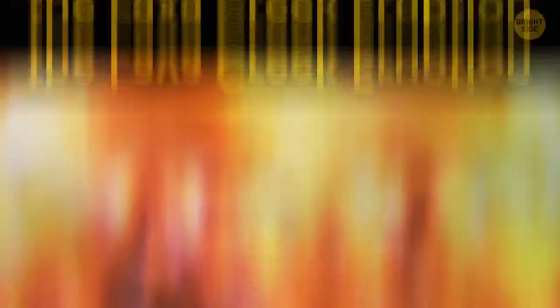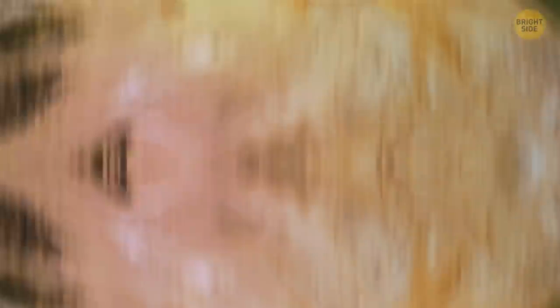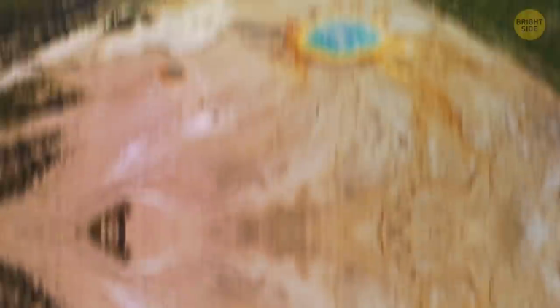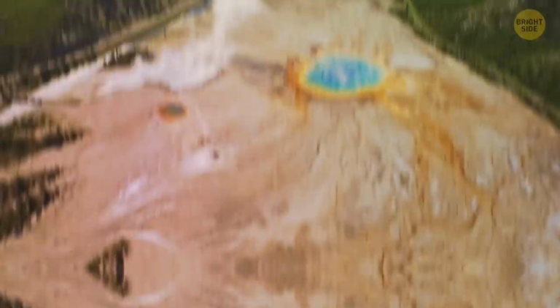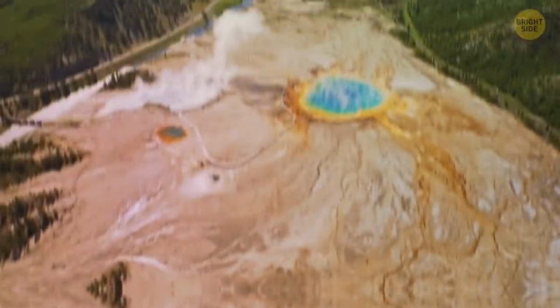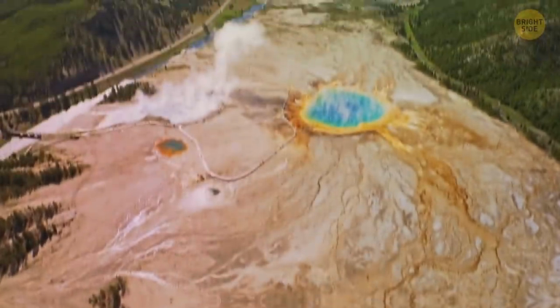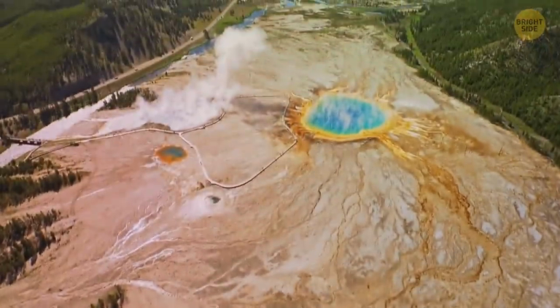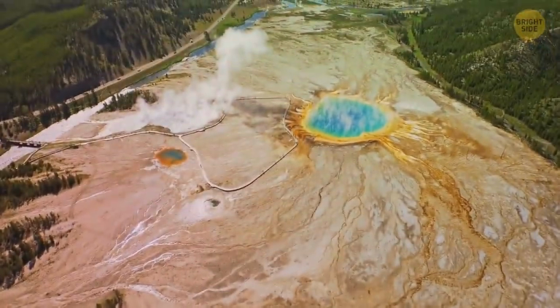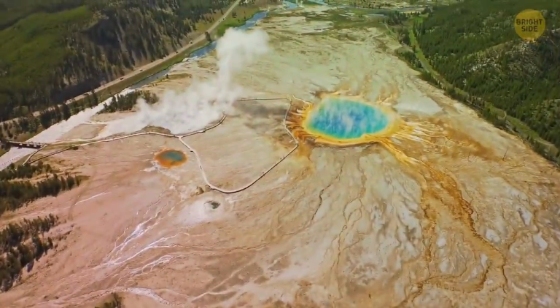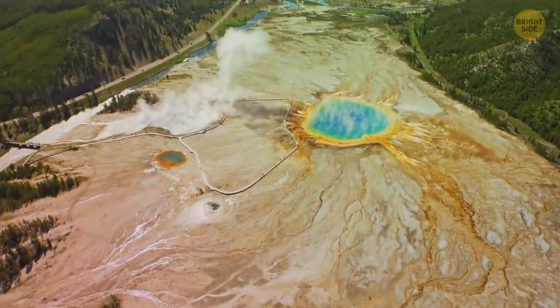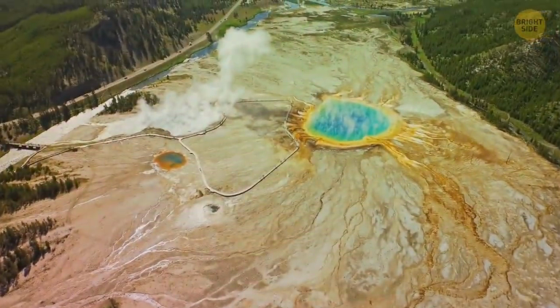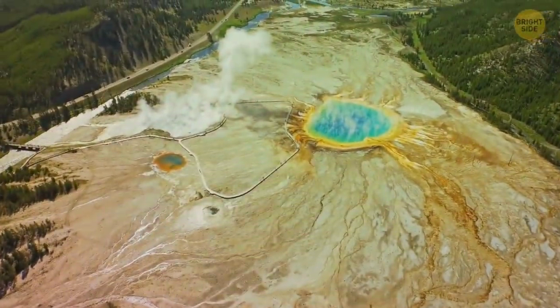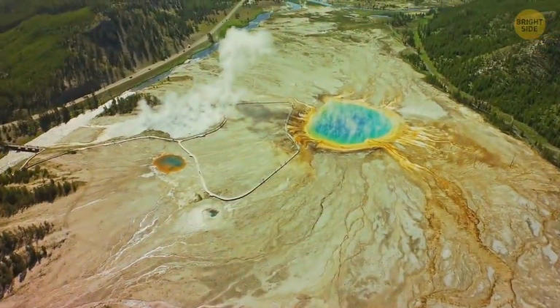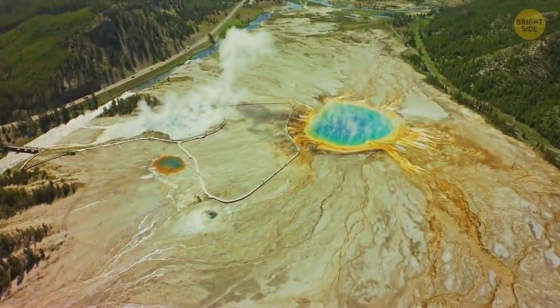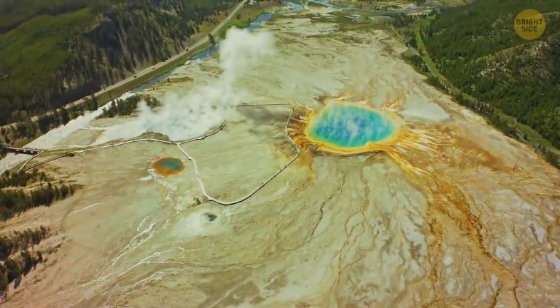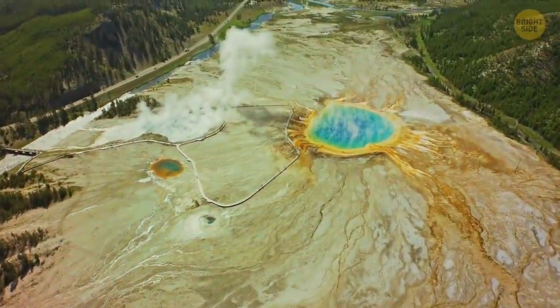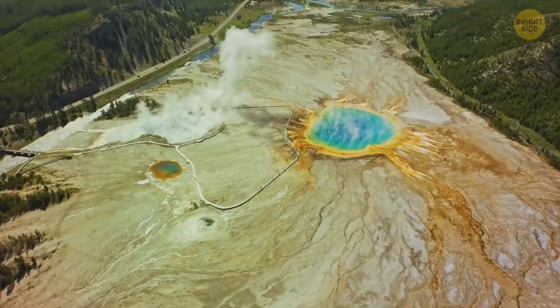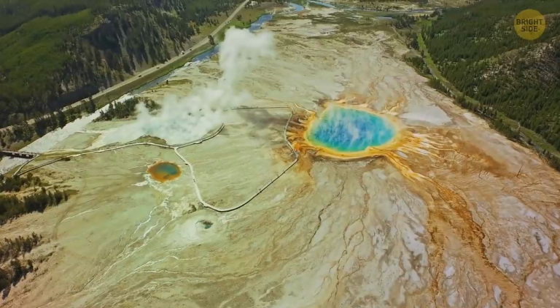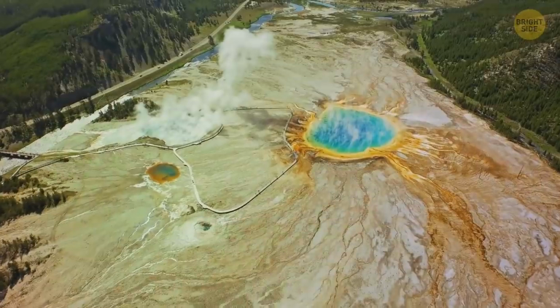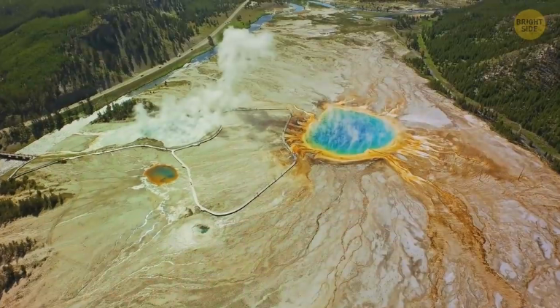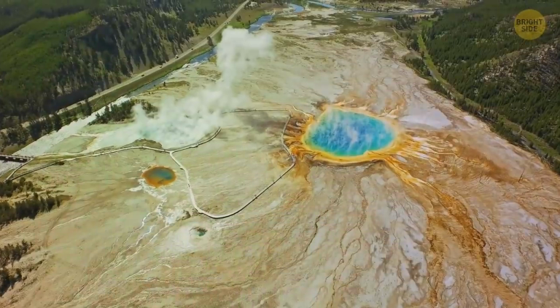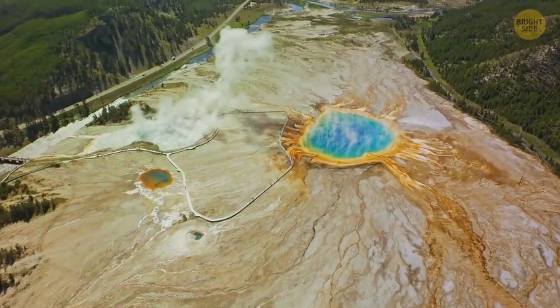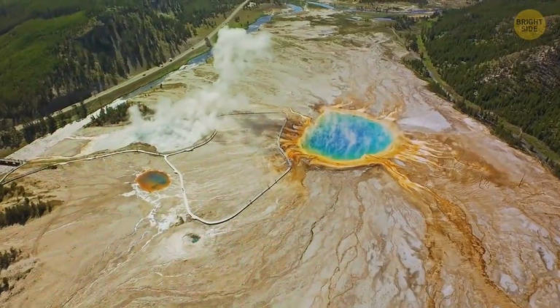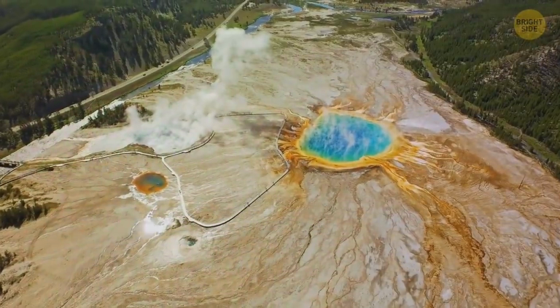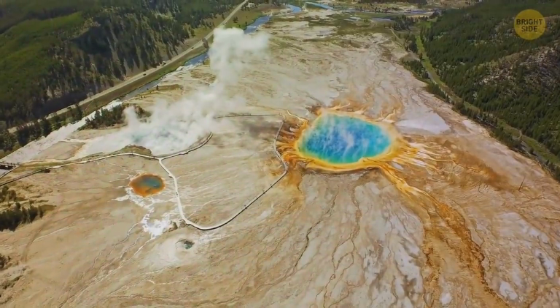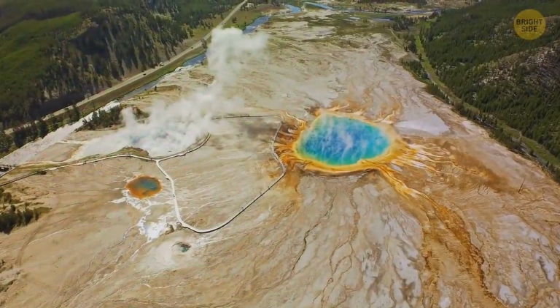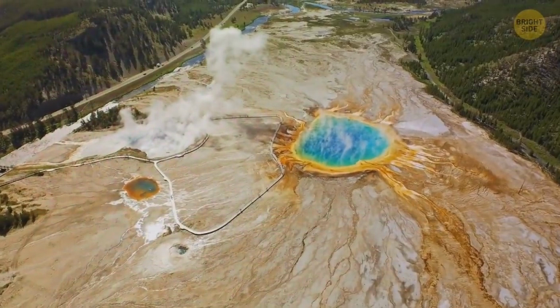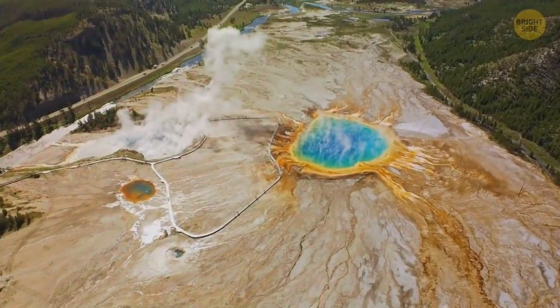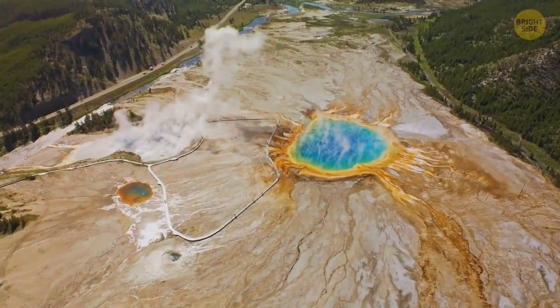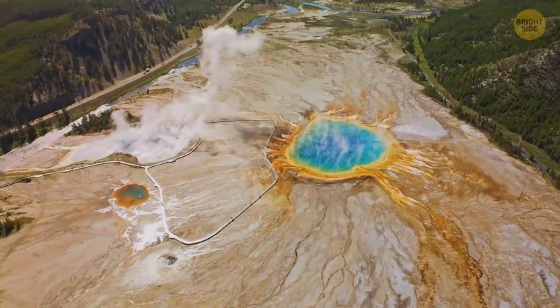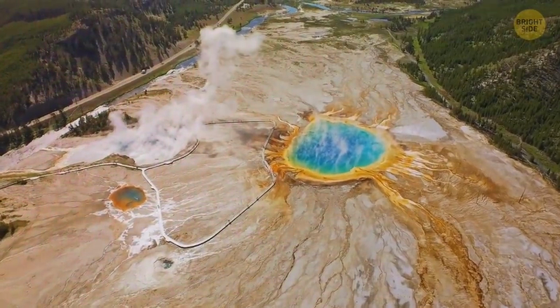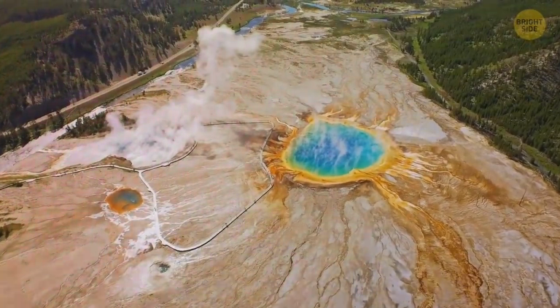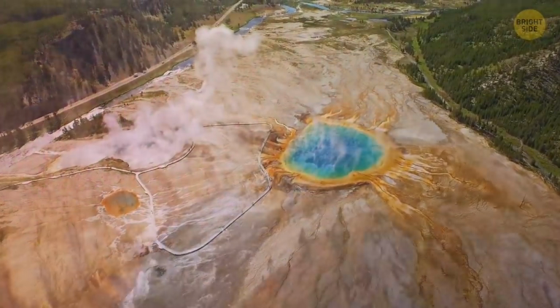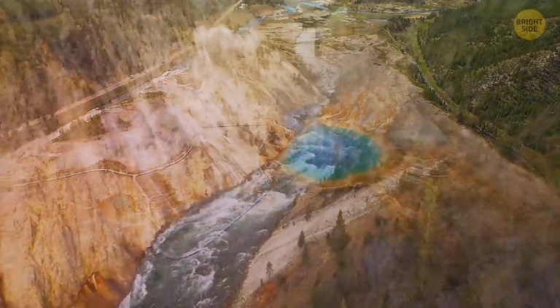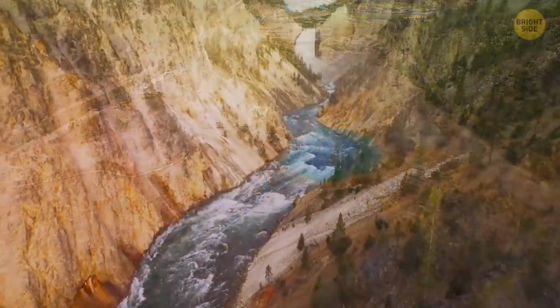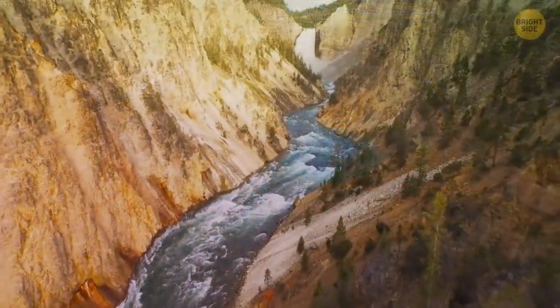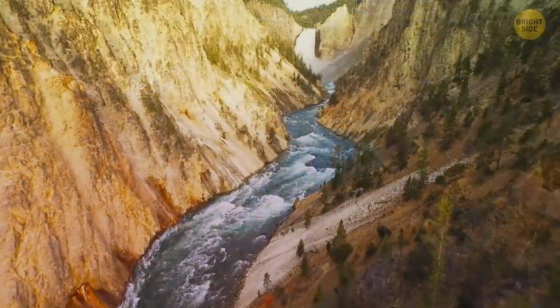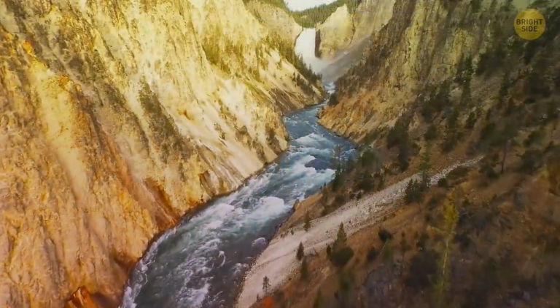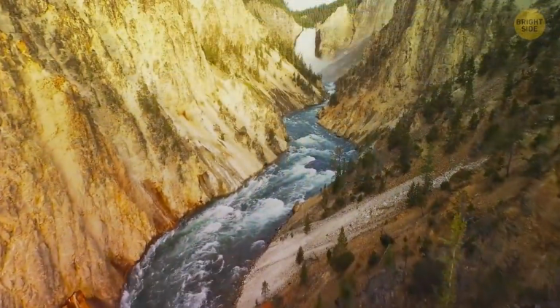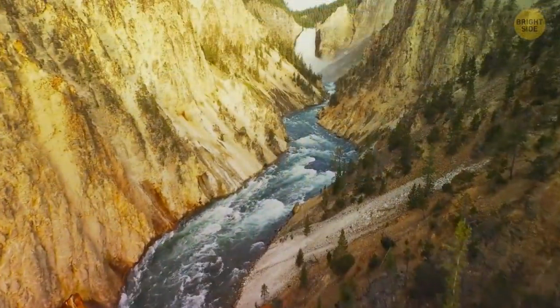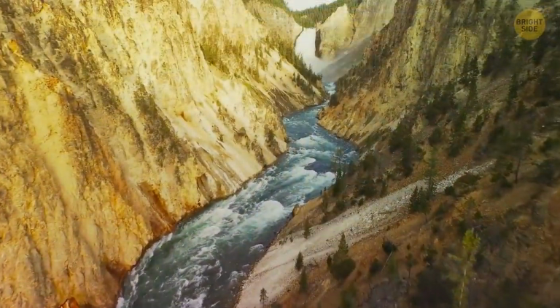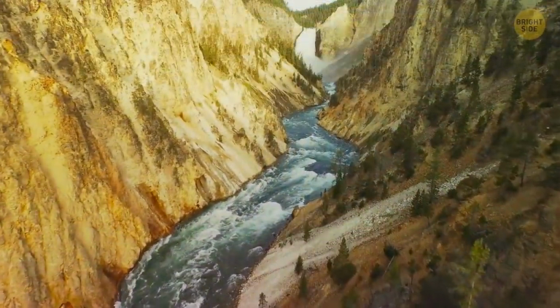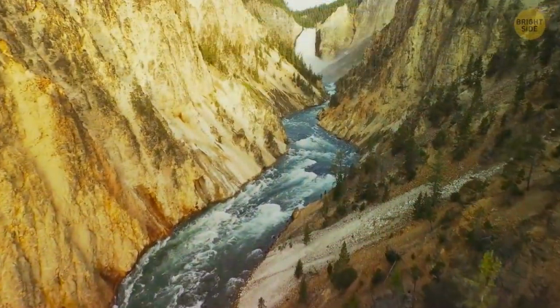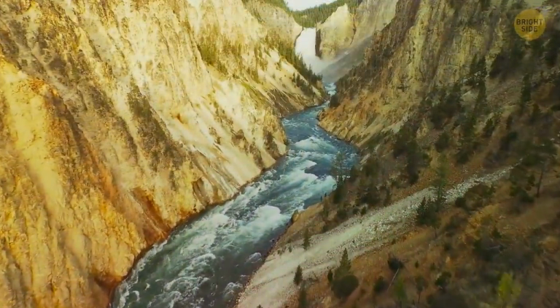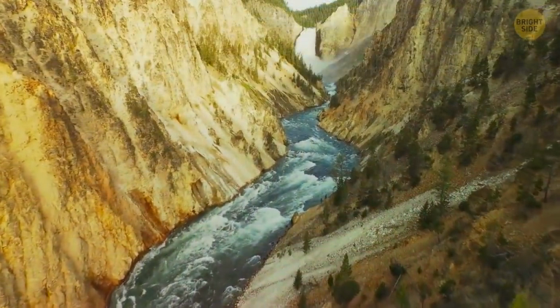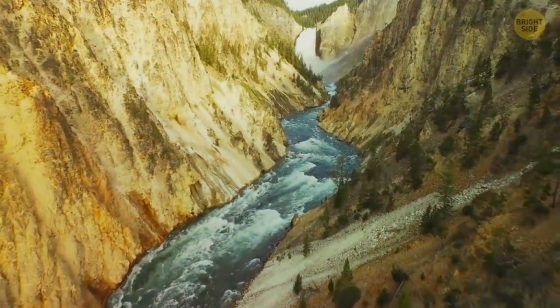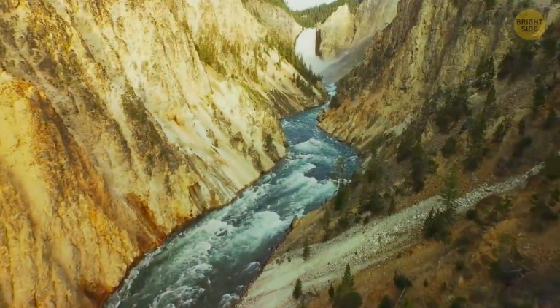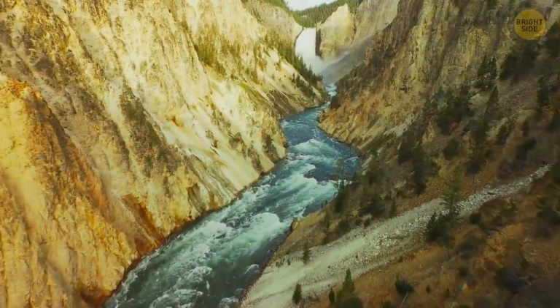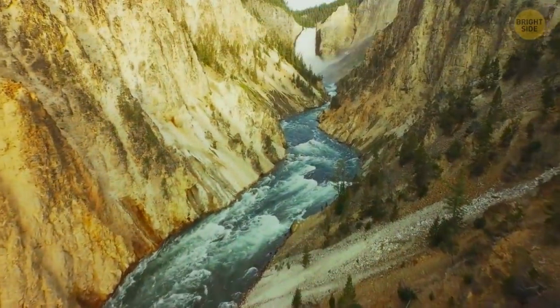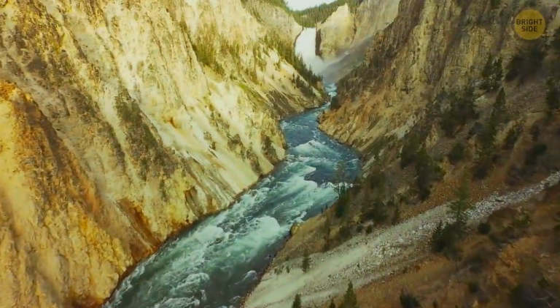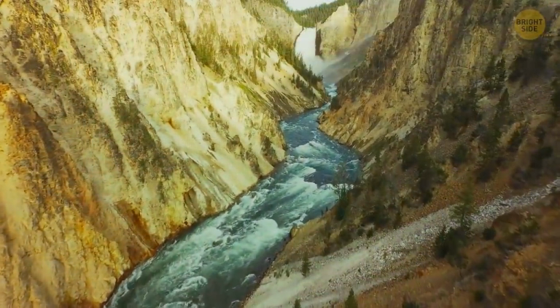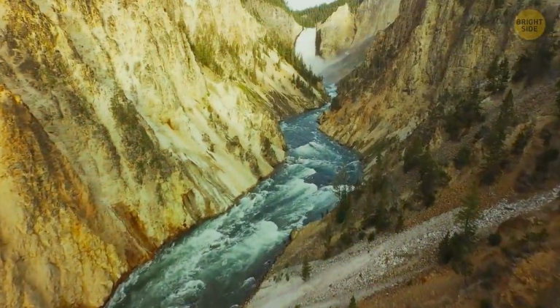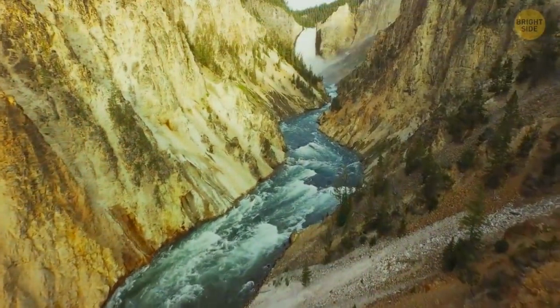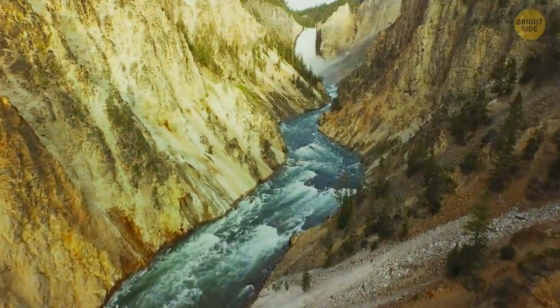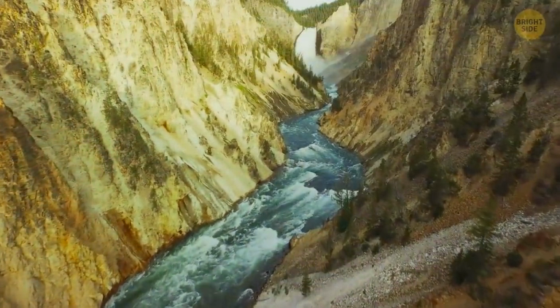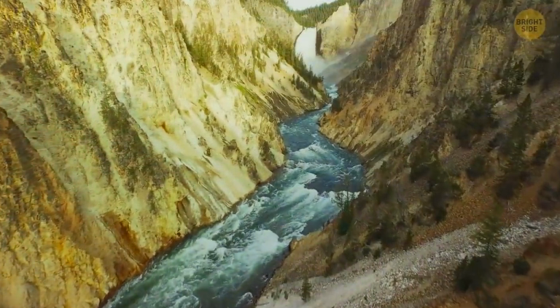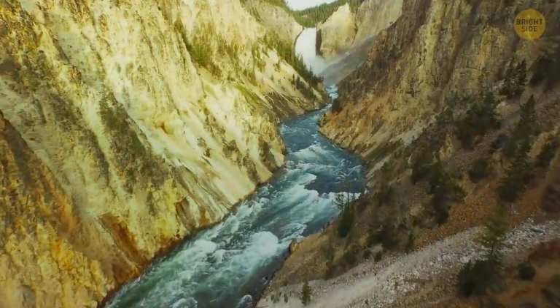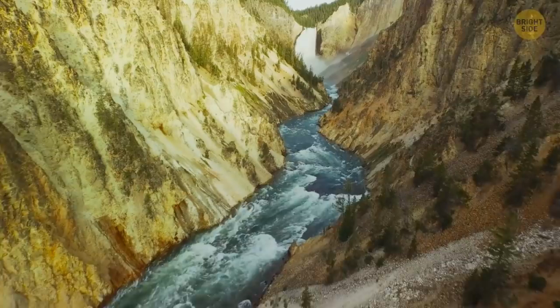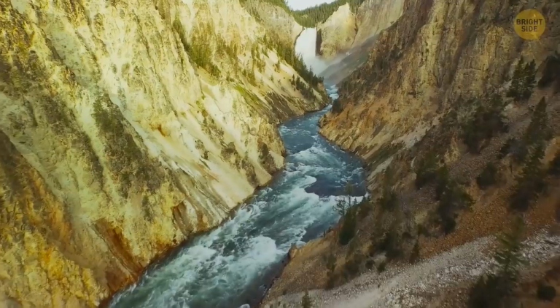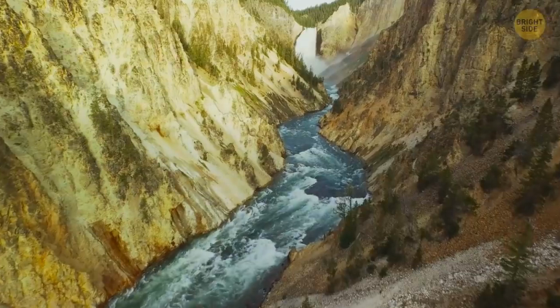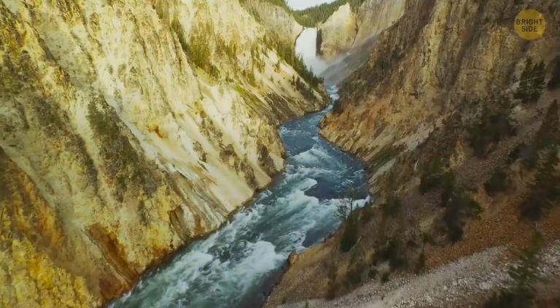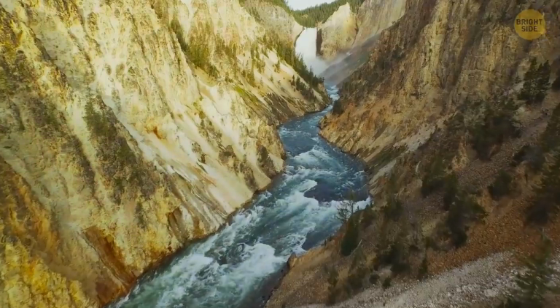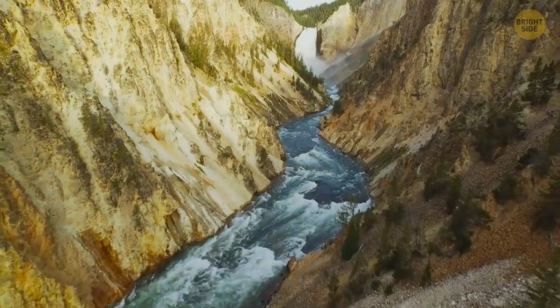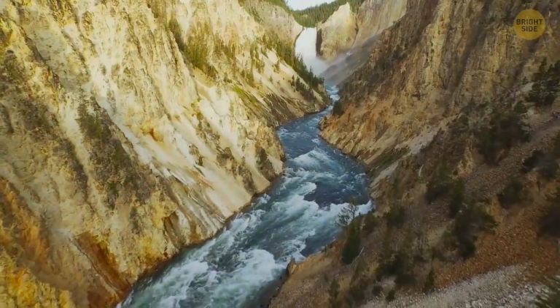The Lava Creek Eruption formed the Yellowstone caldera after spewing out 240 cubic miles of rock, dust, and volcanic ash.